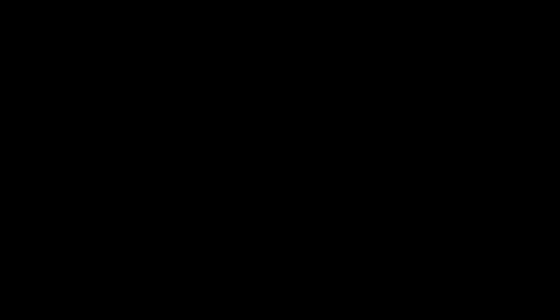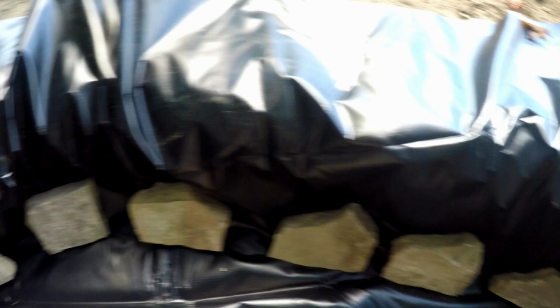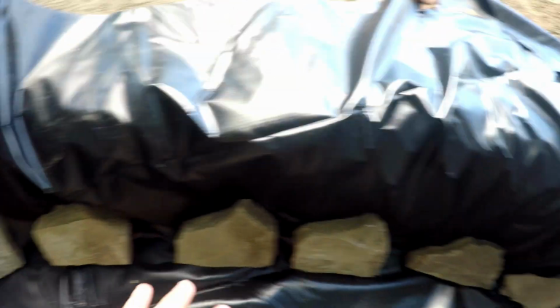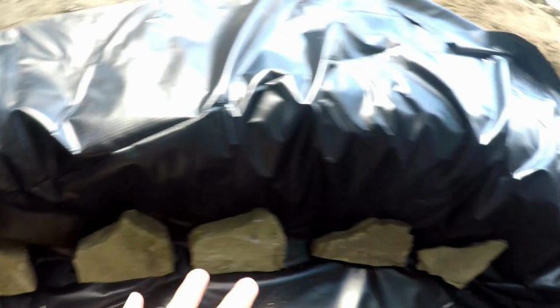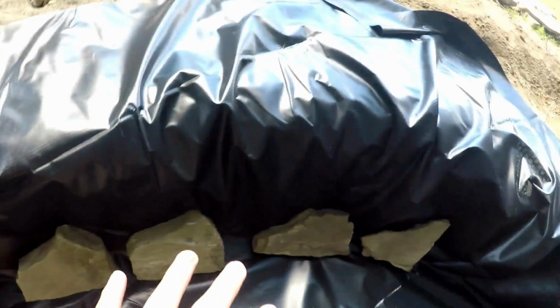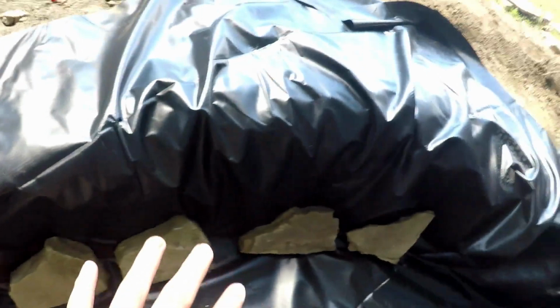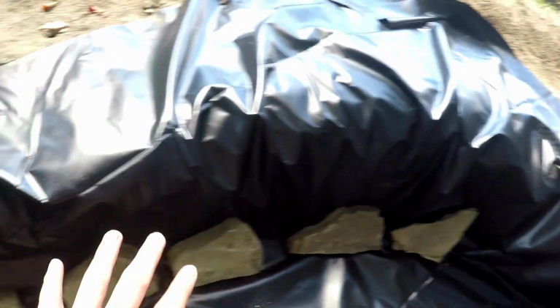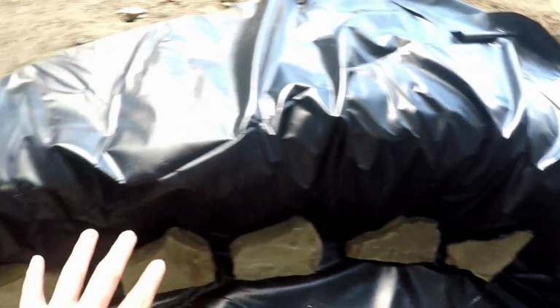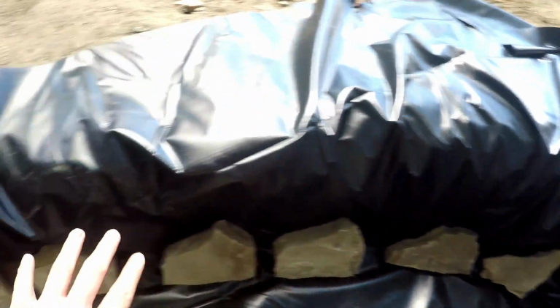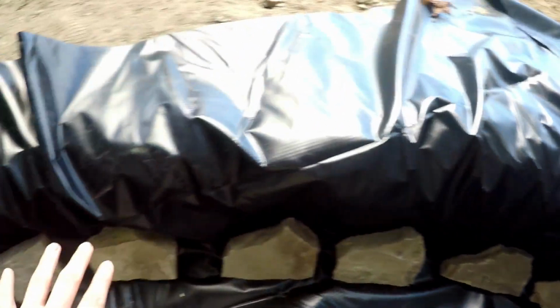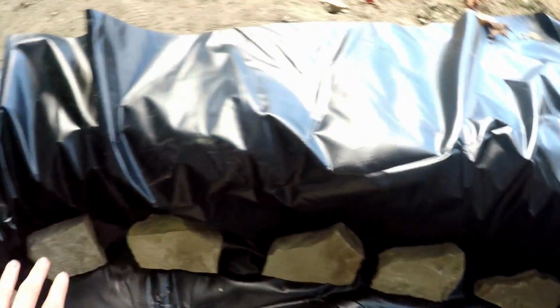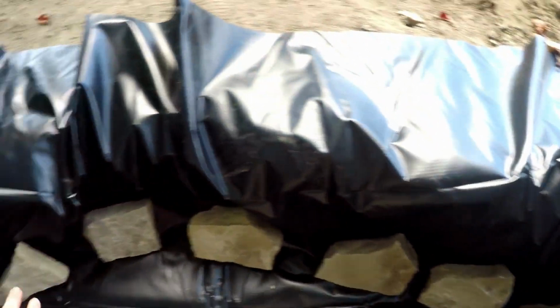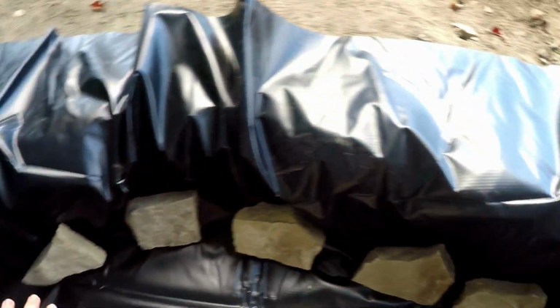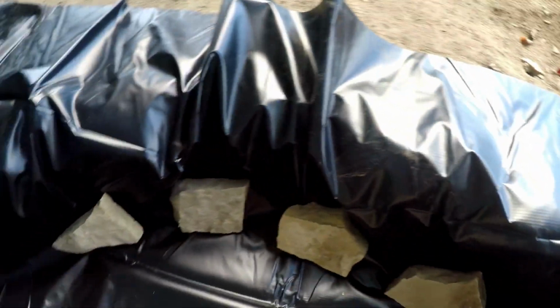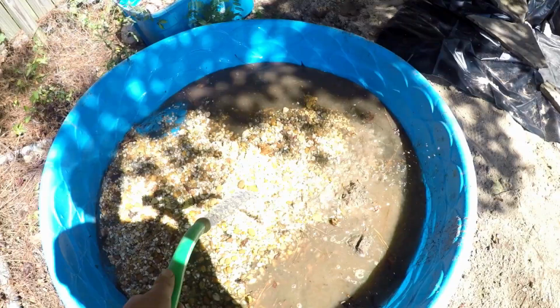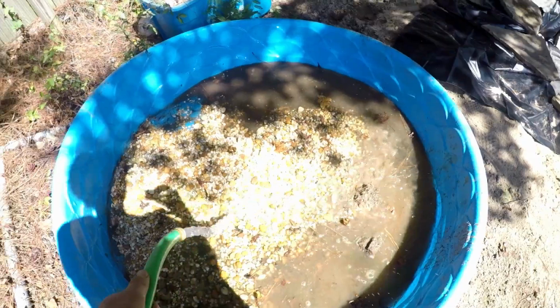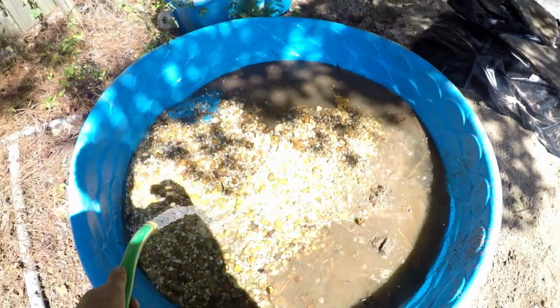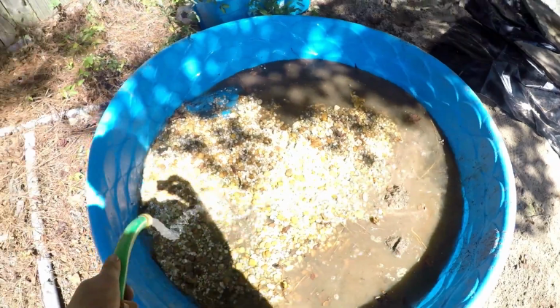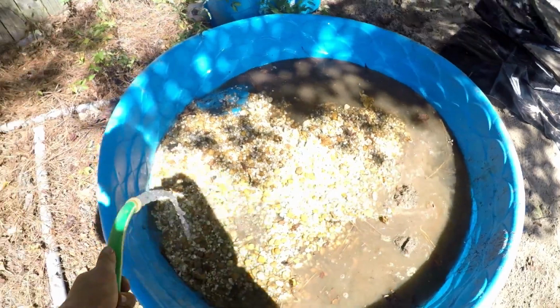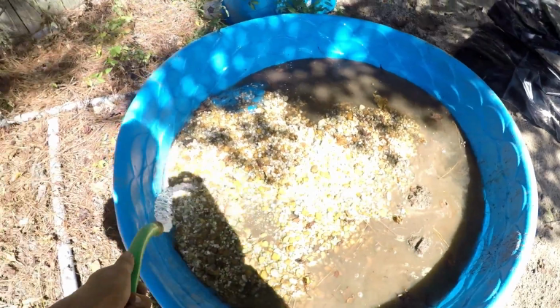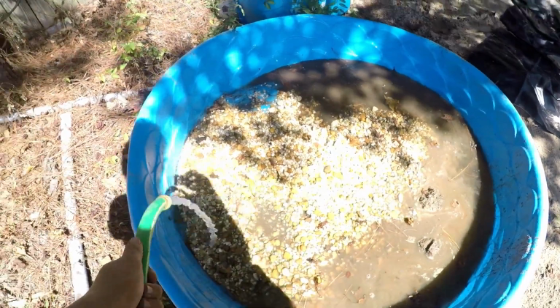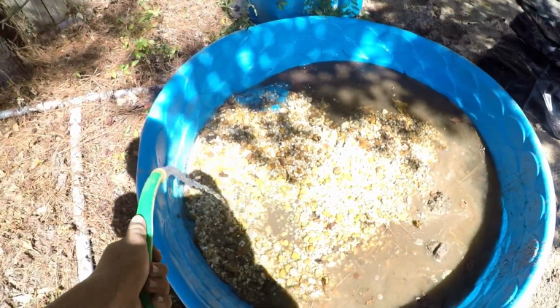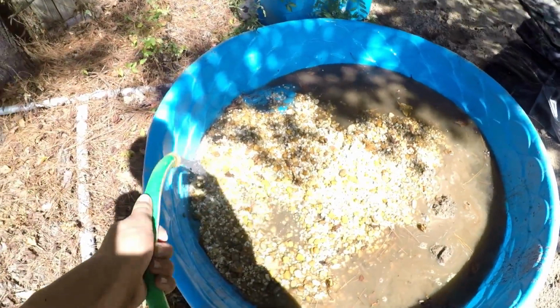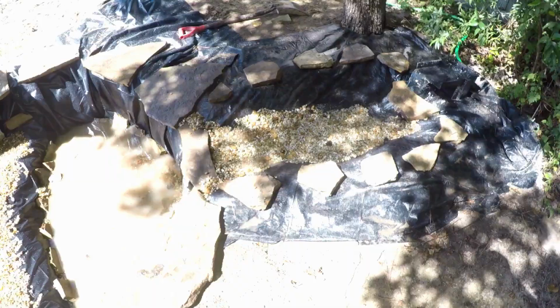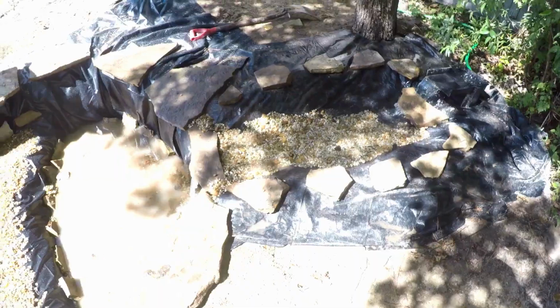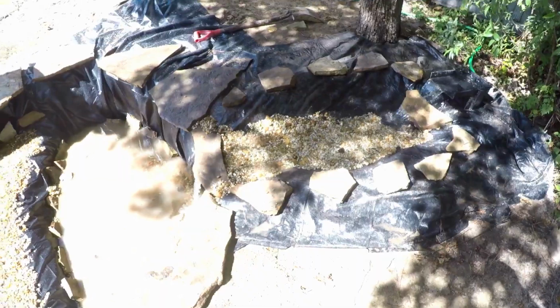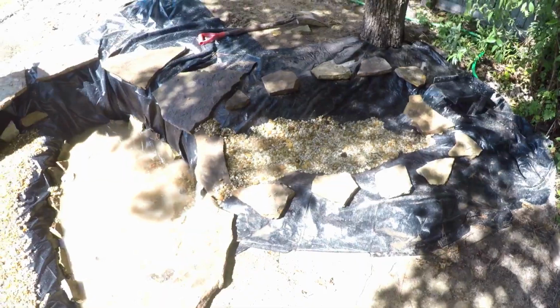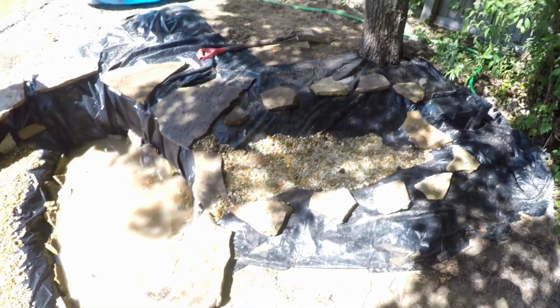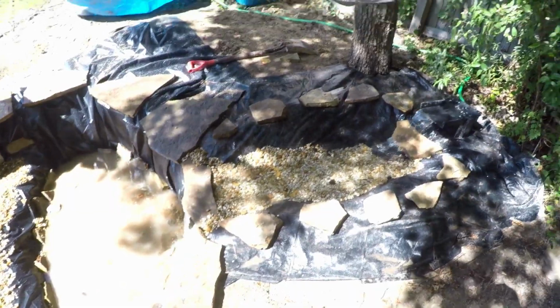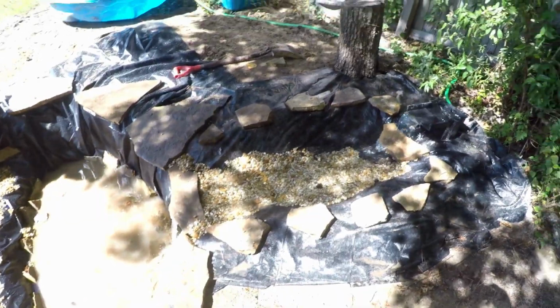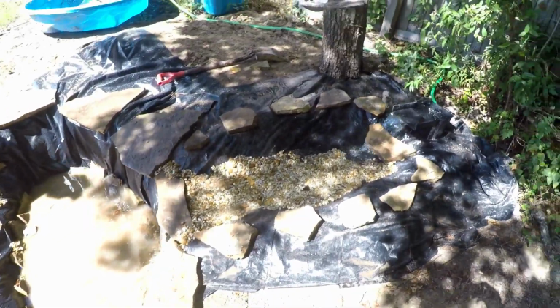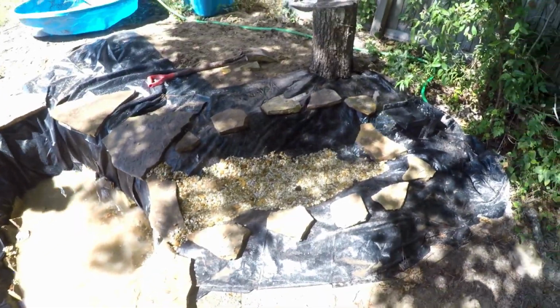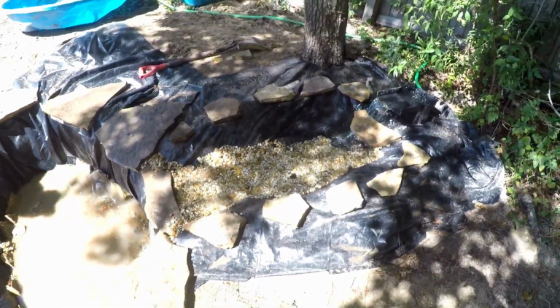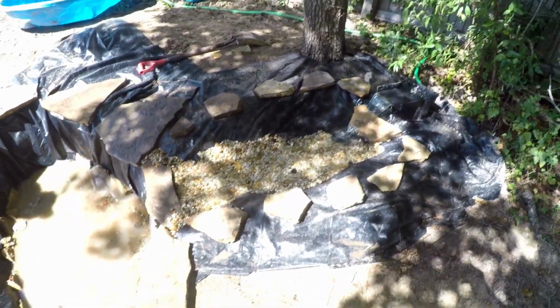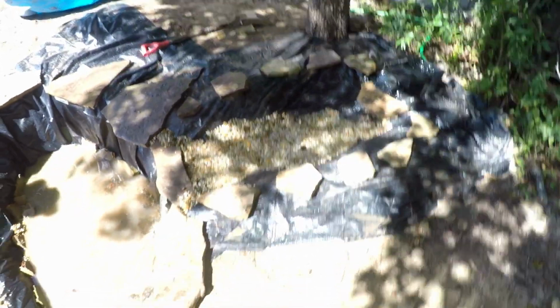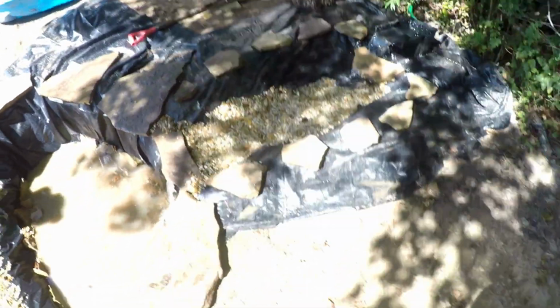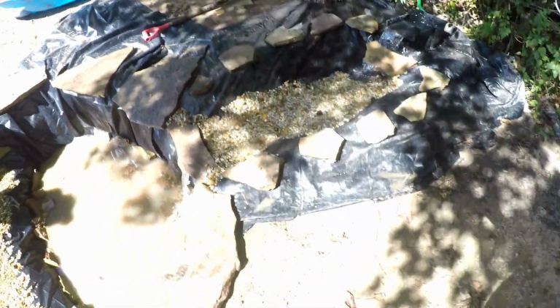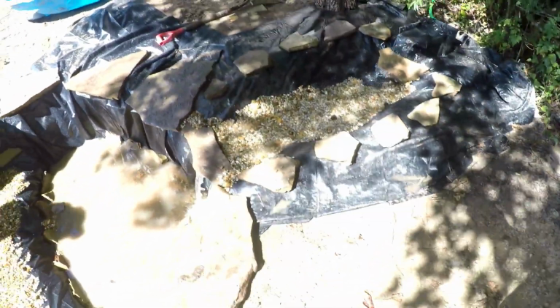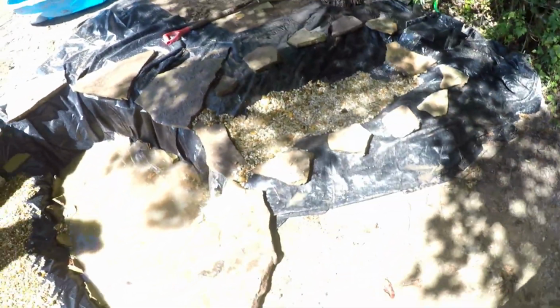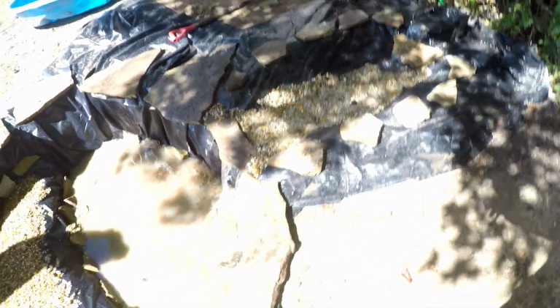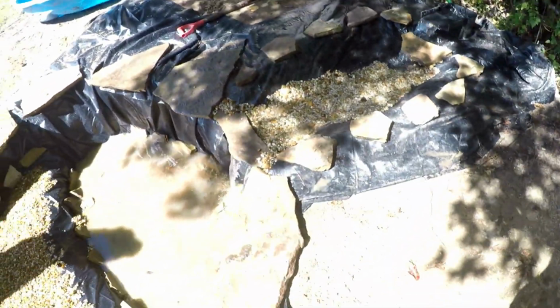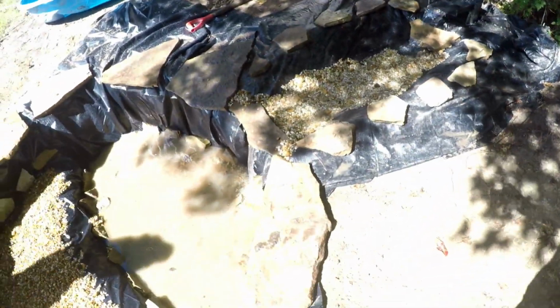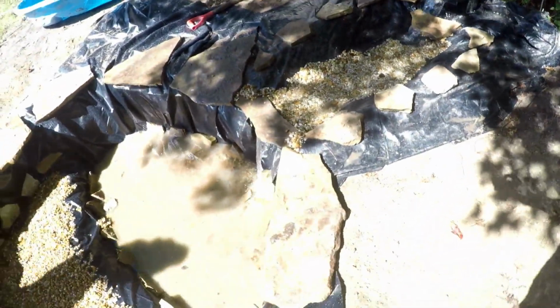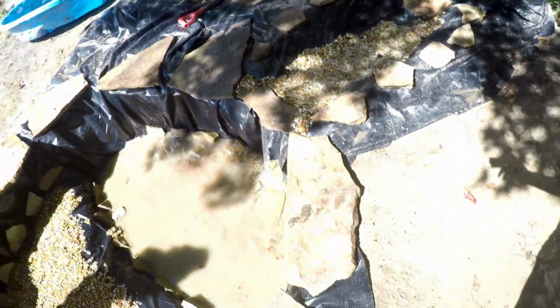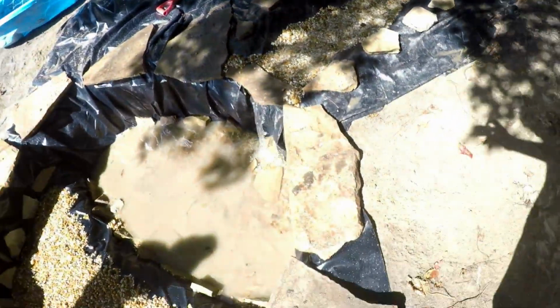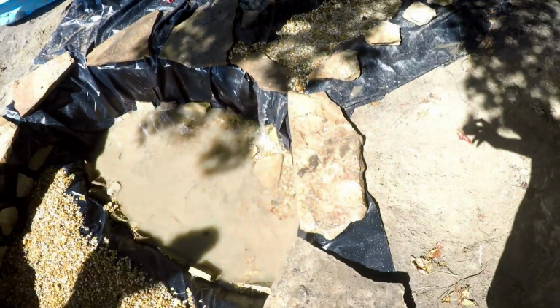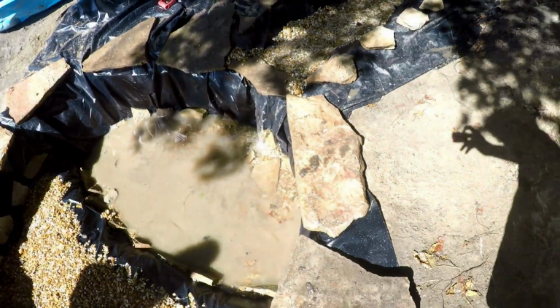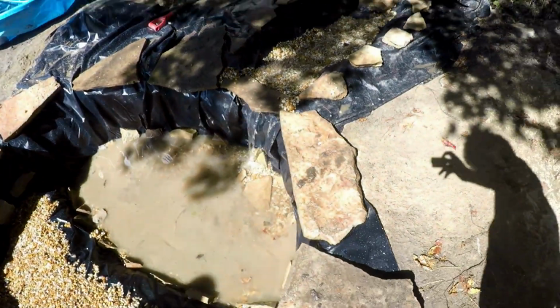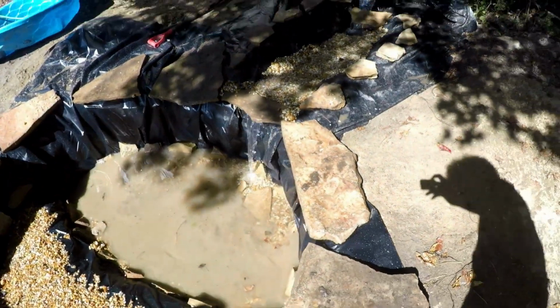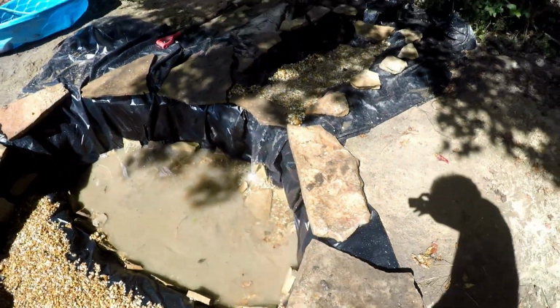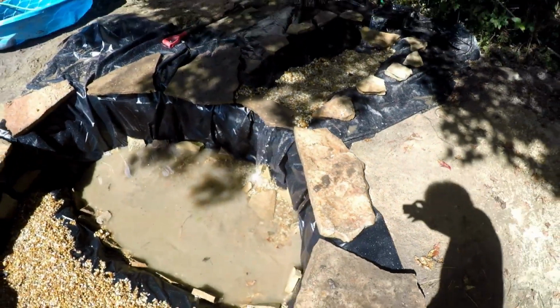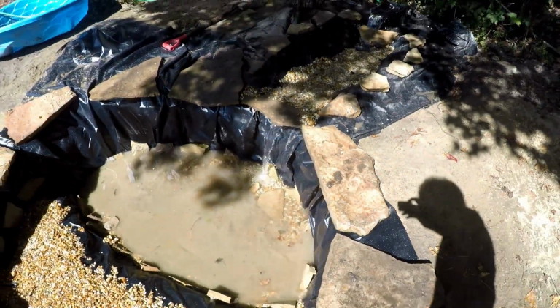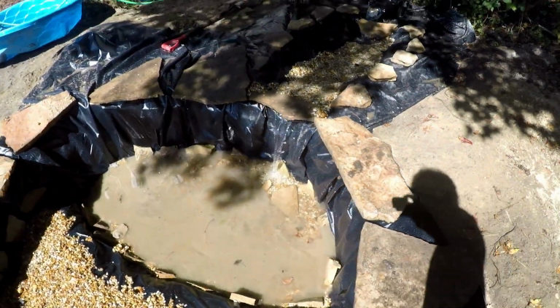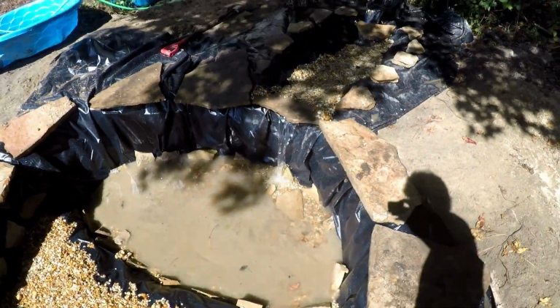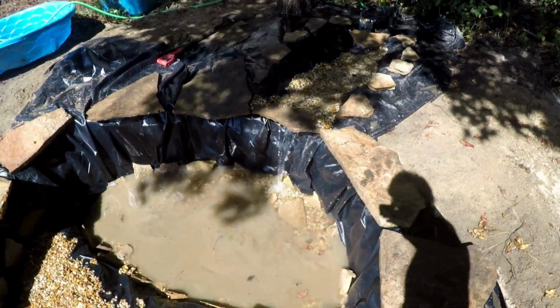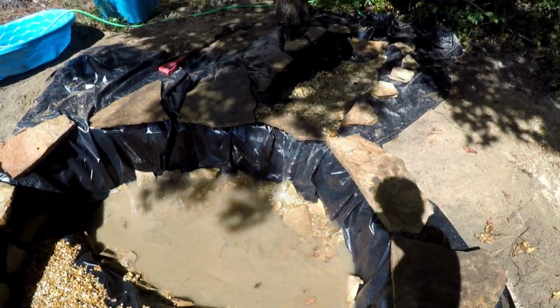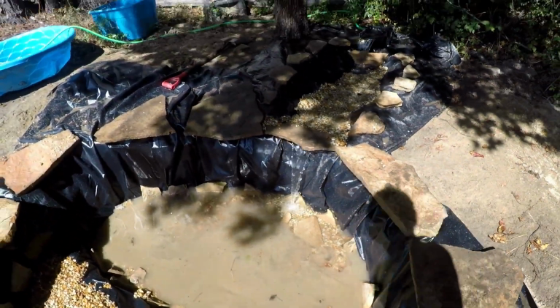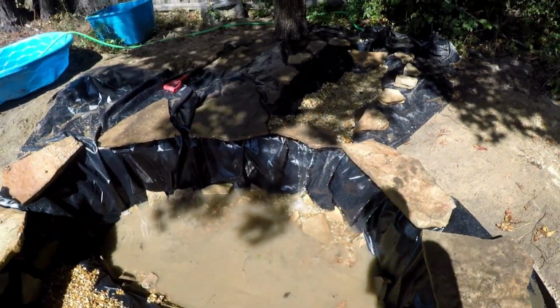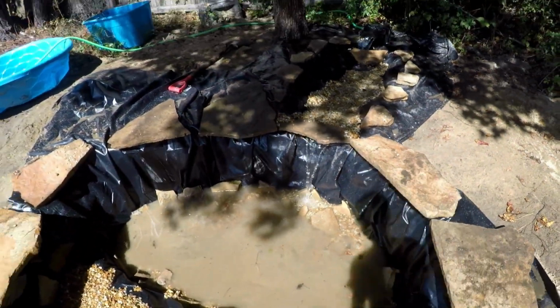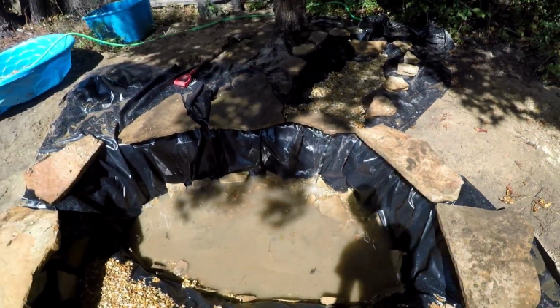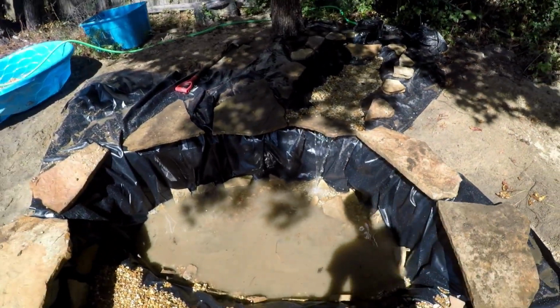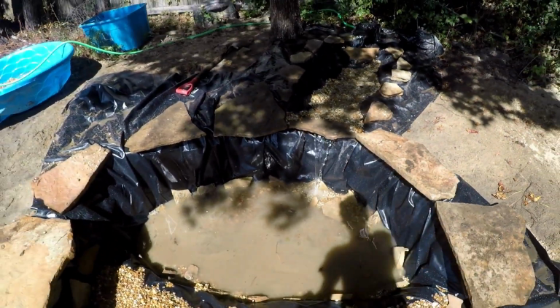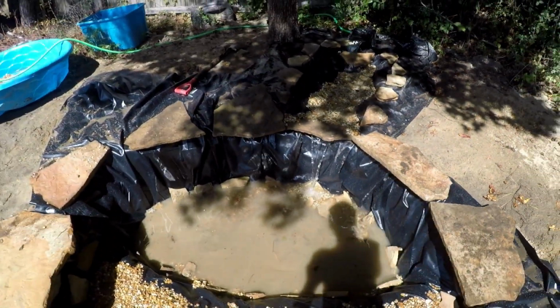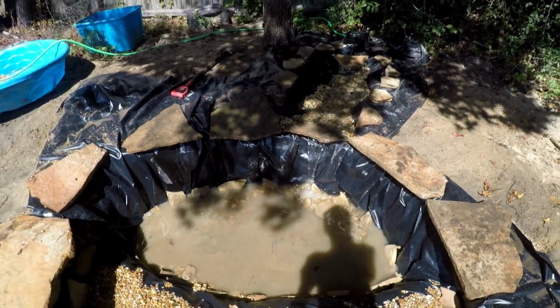You can kind of see what I'm doing here. Time to get the gravel in — you can kind of see what's going on. It's just going up under the rock. It's still a waterfall.